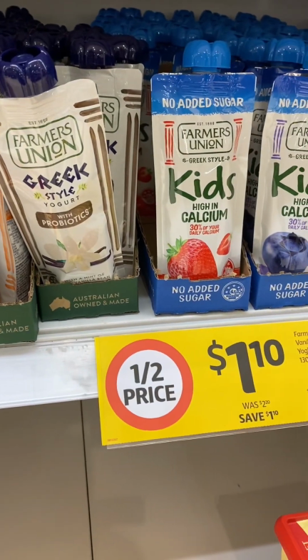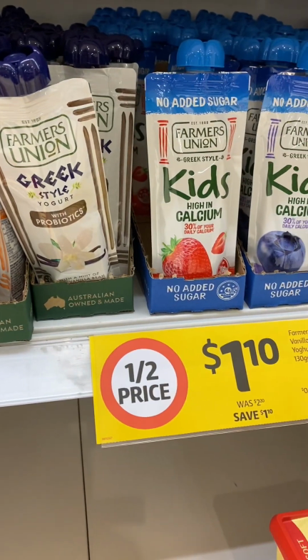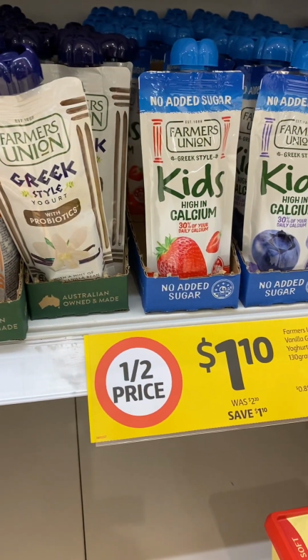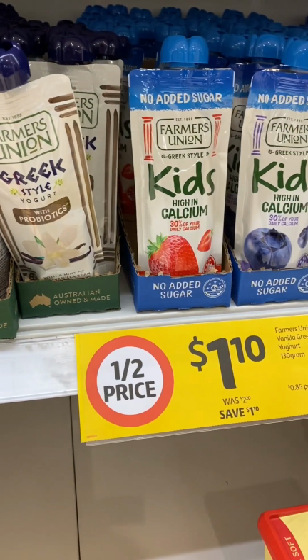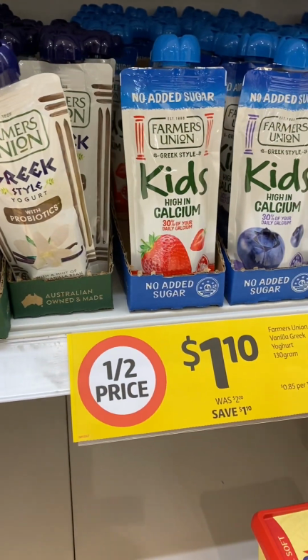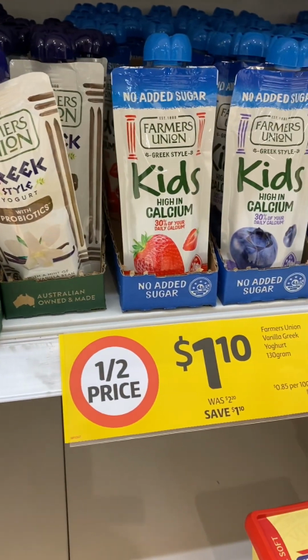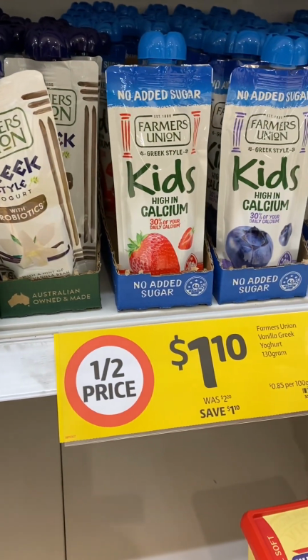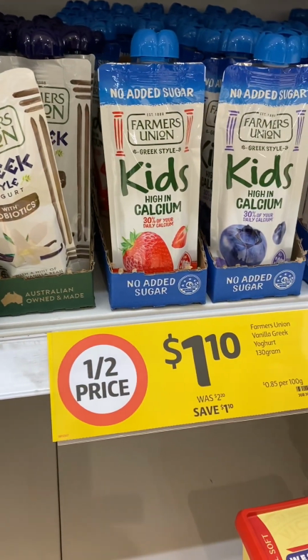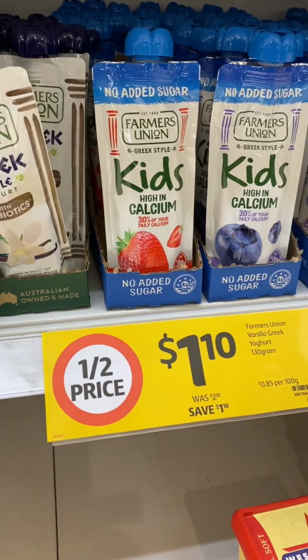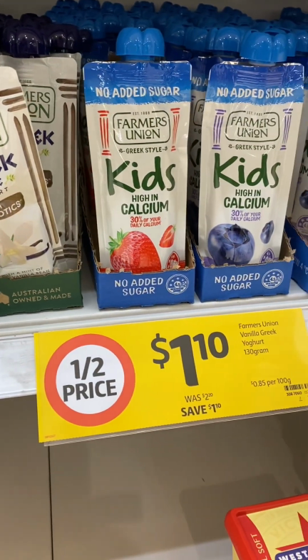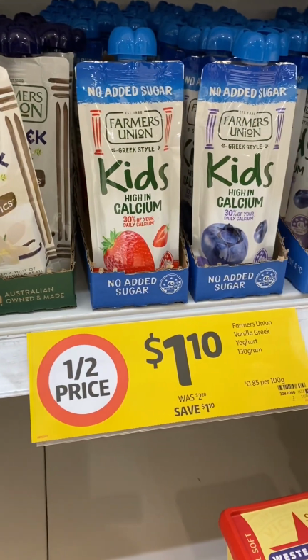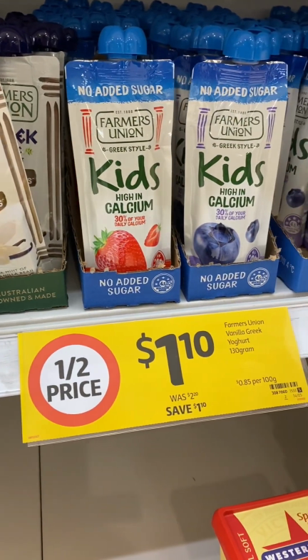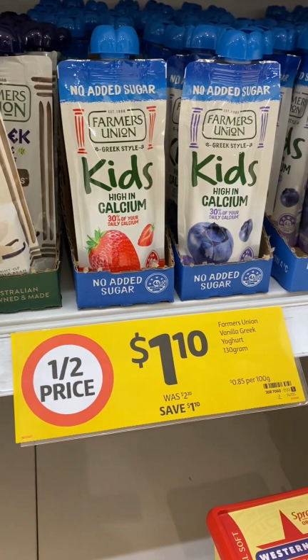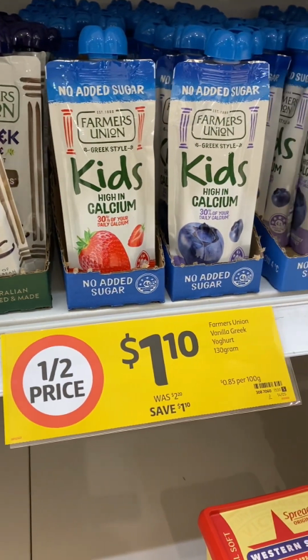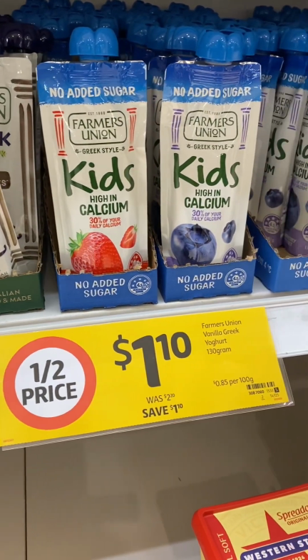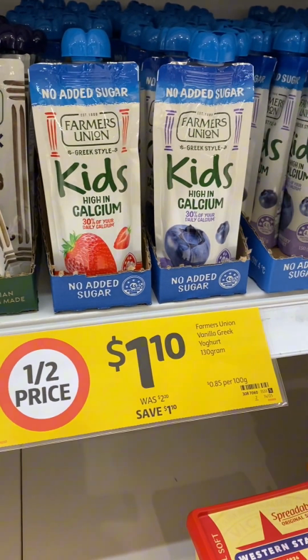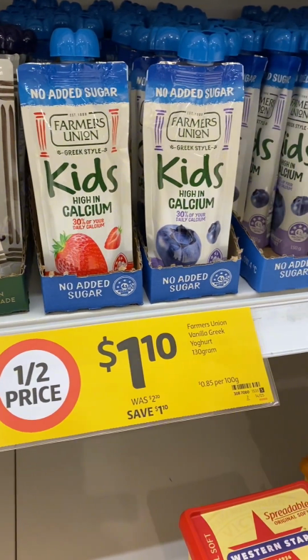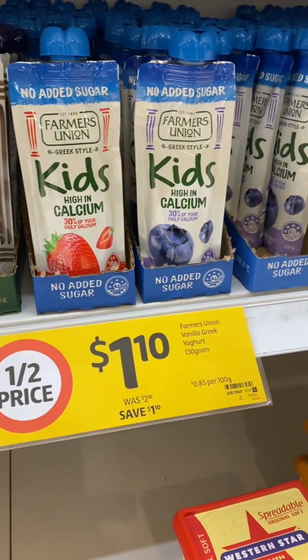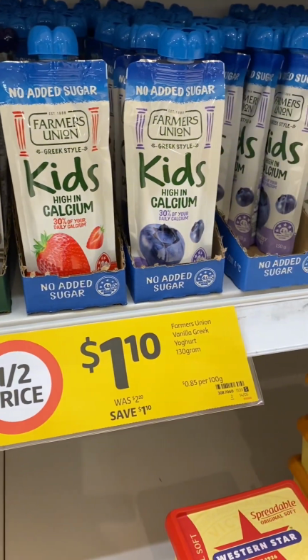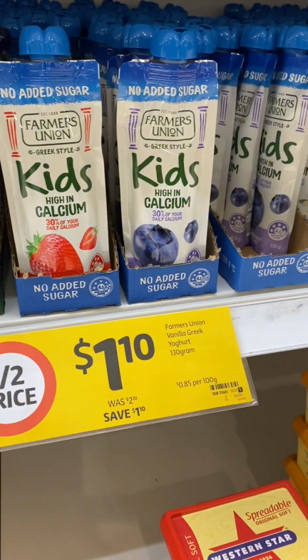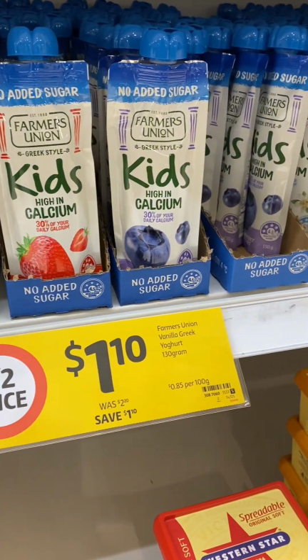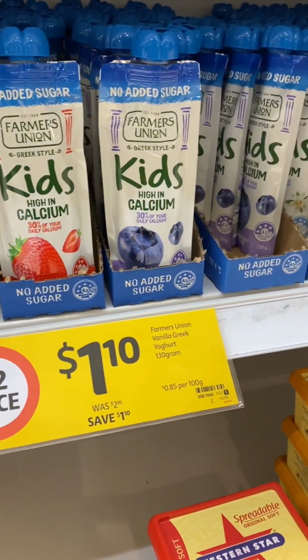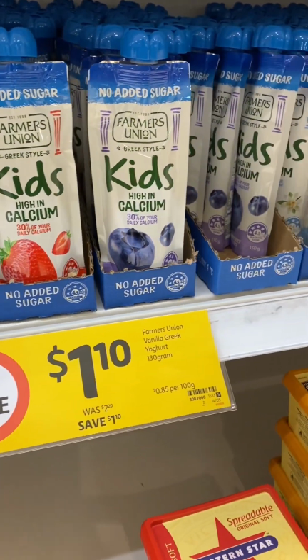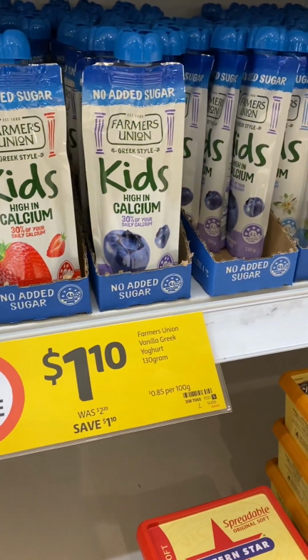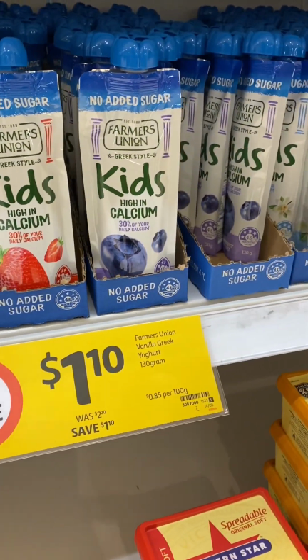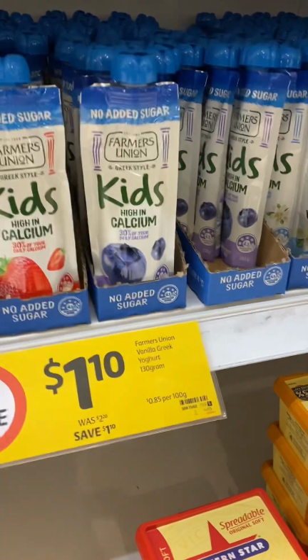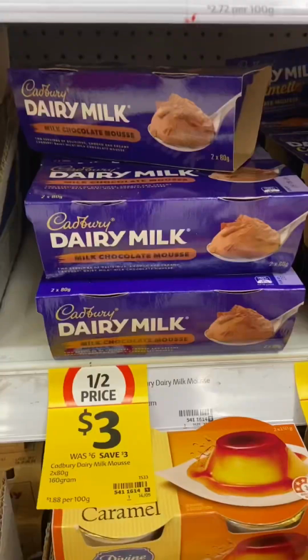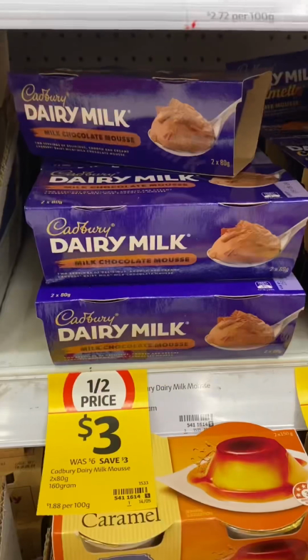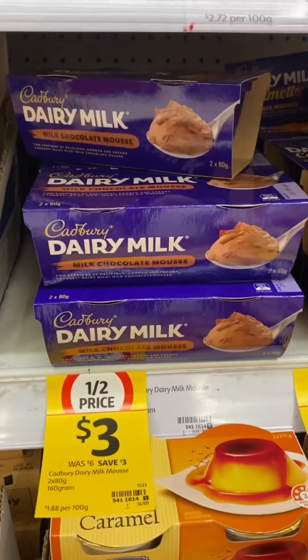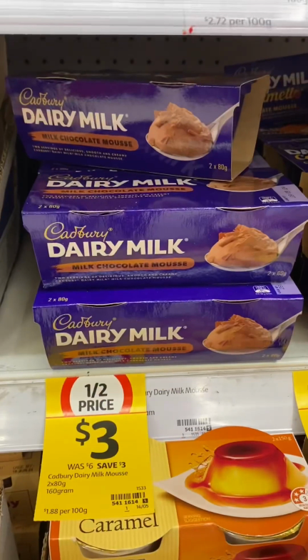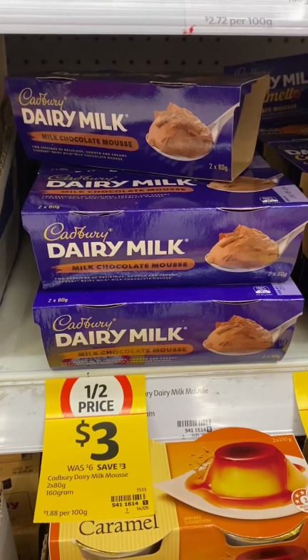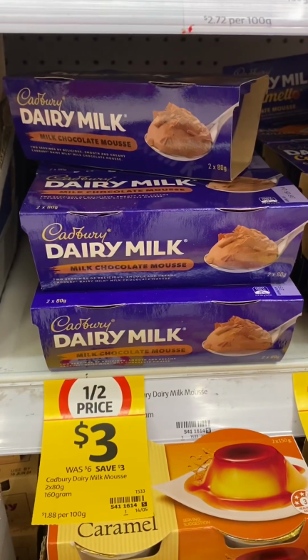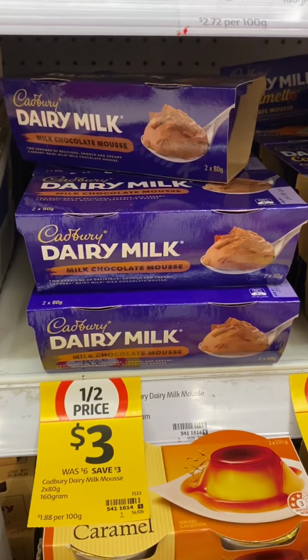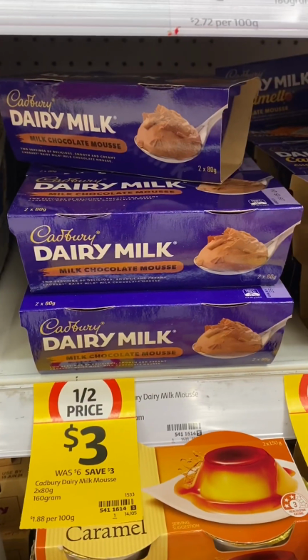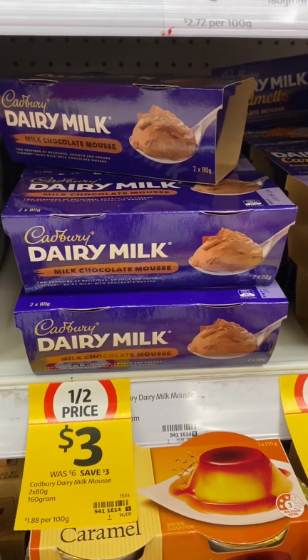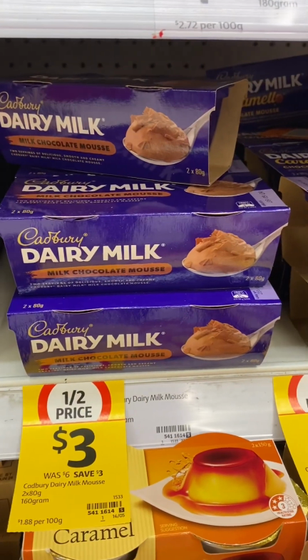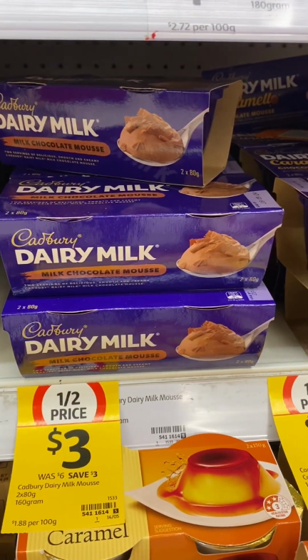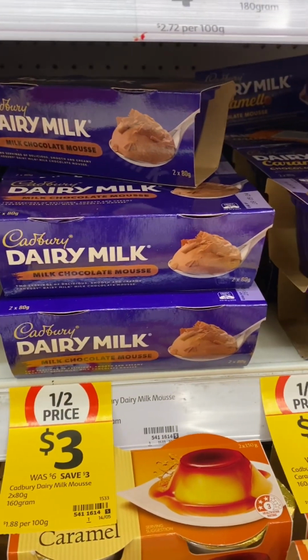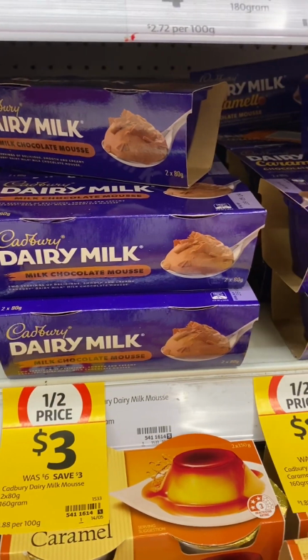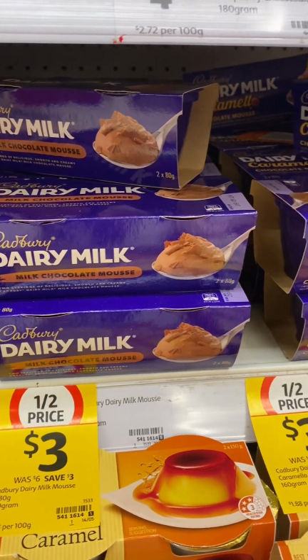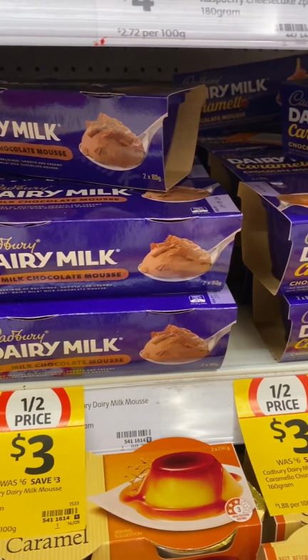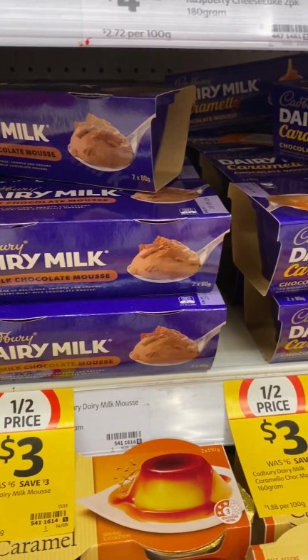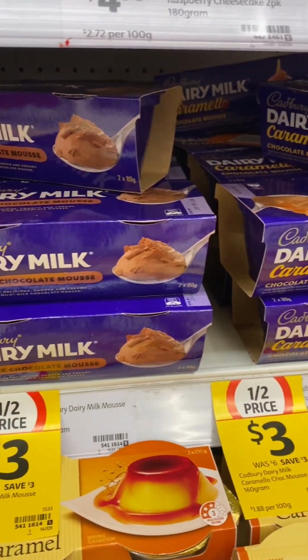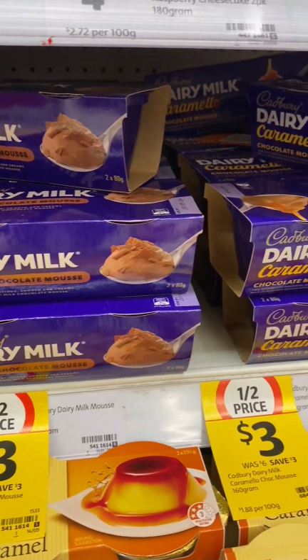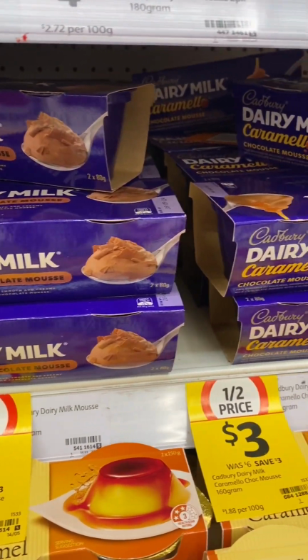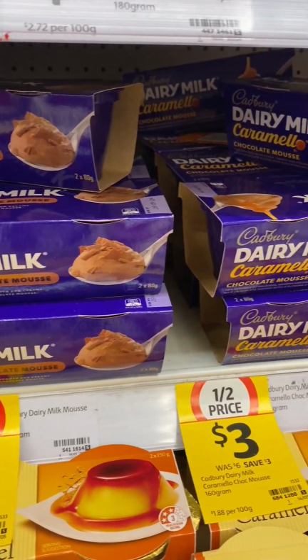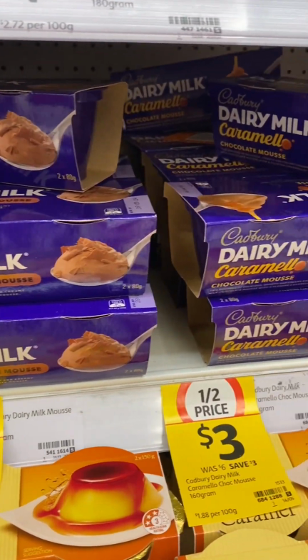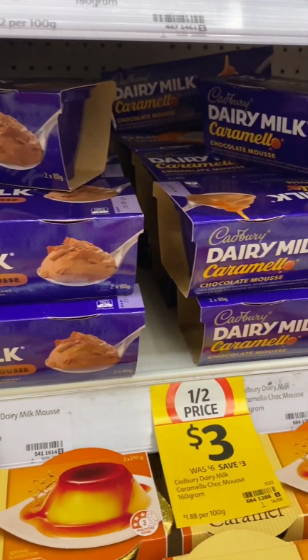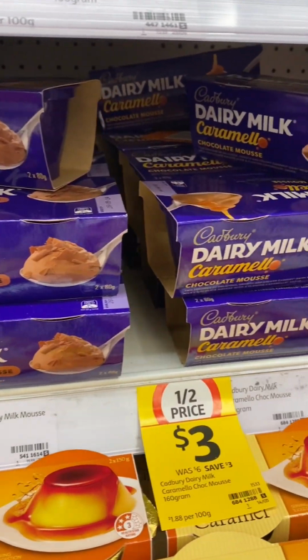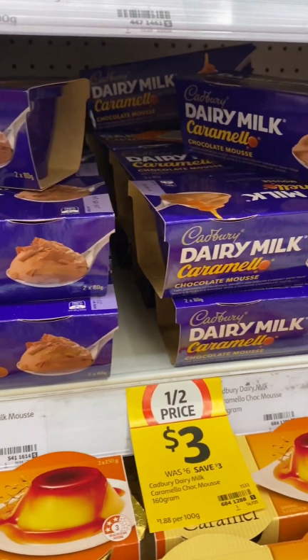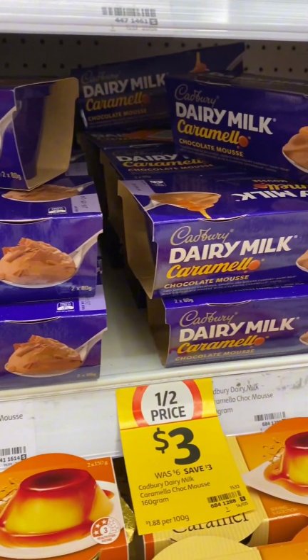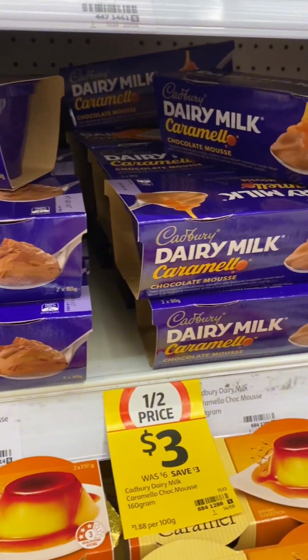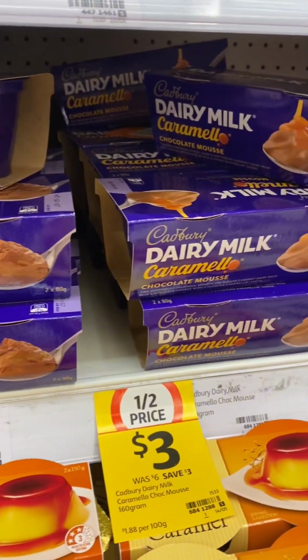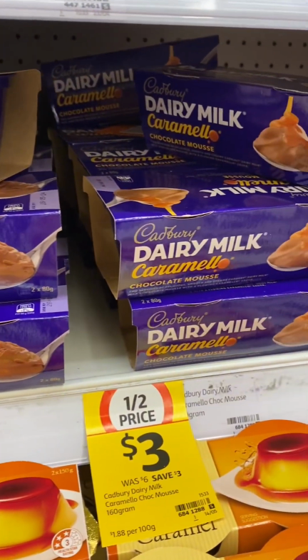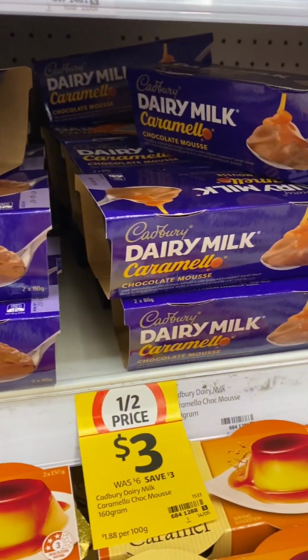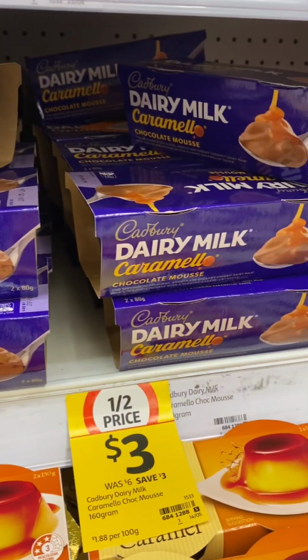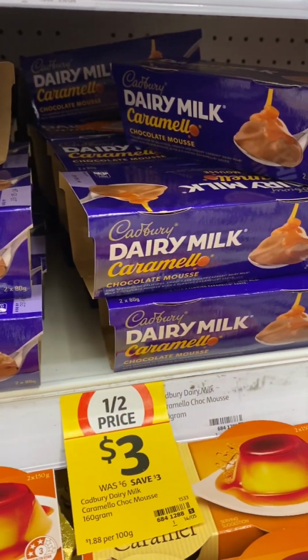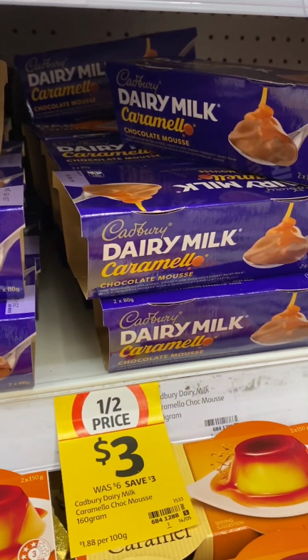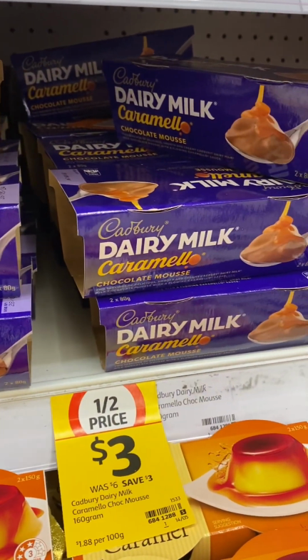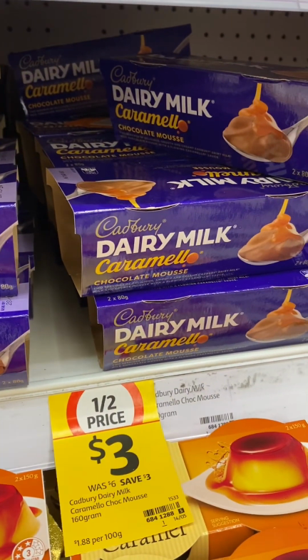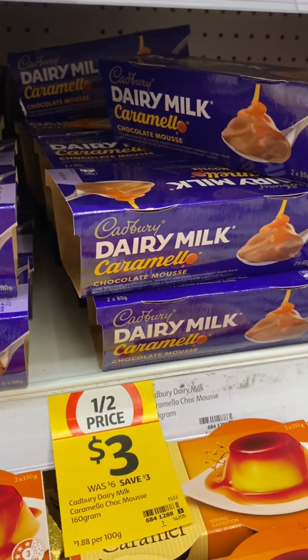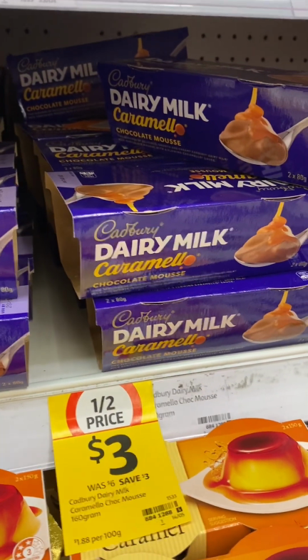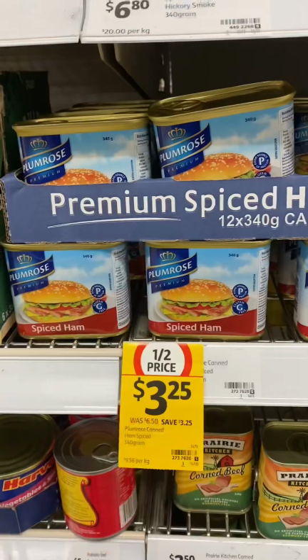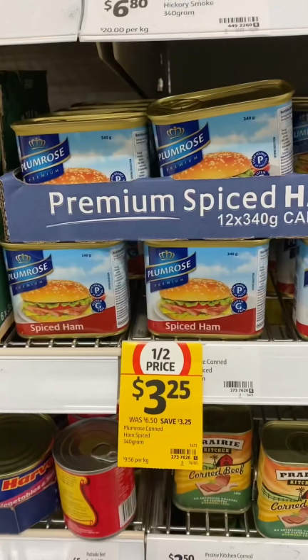Farmer's Union pouches of yoghurt — it's also the kids variety — and Cadbury Dairy Milk chilled mousse, also a caramello flavor.